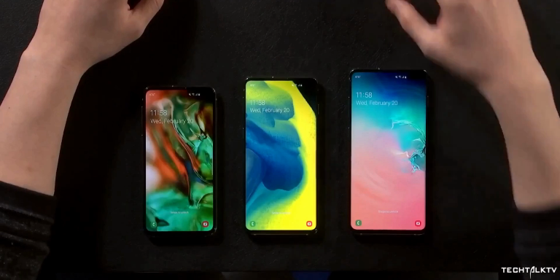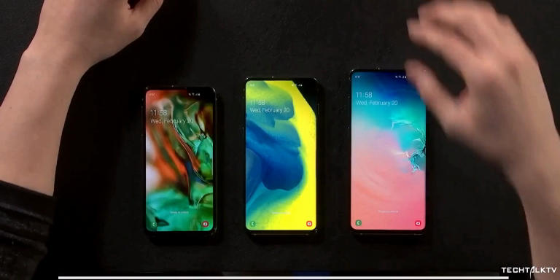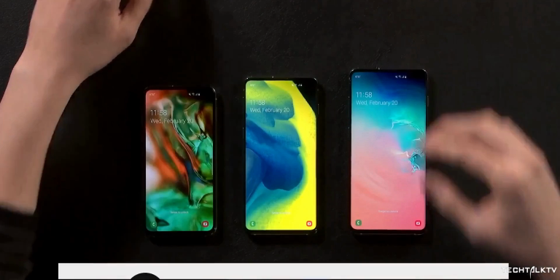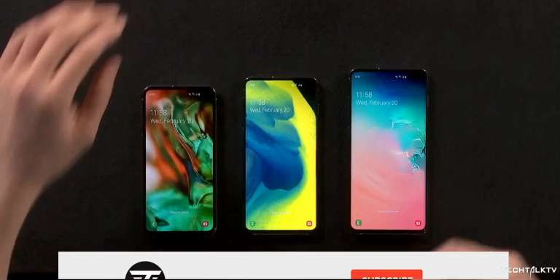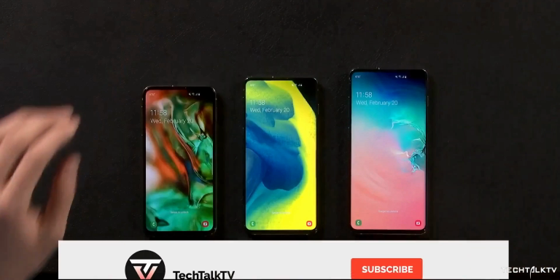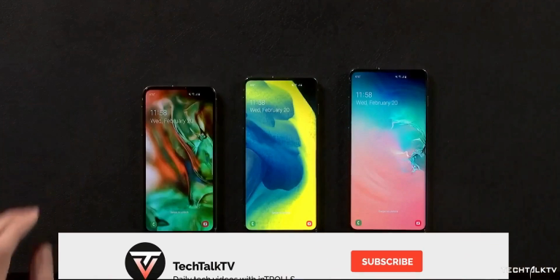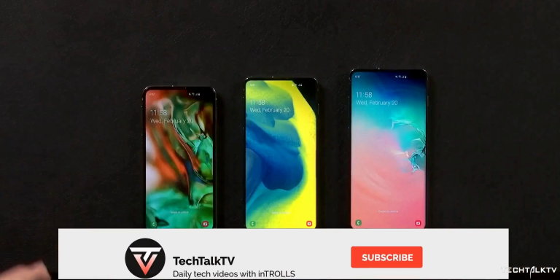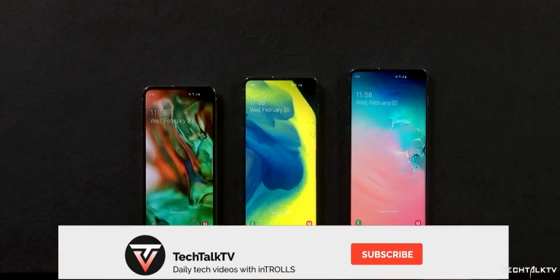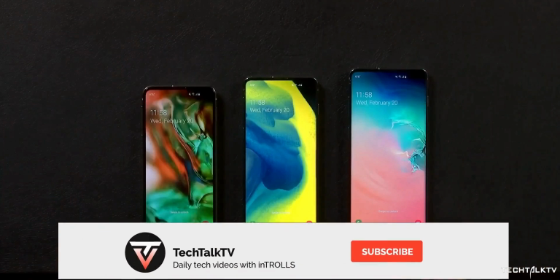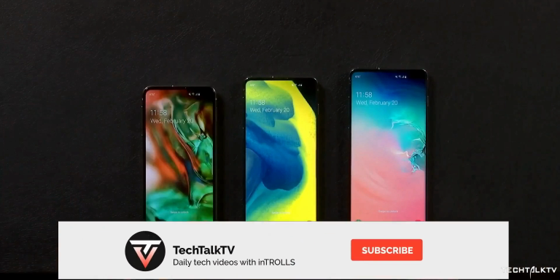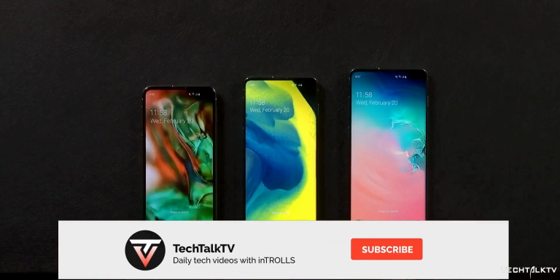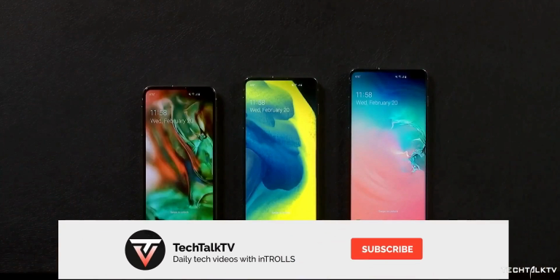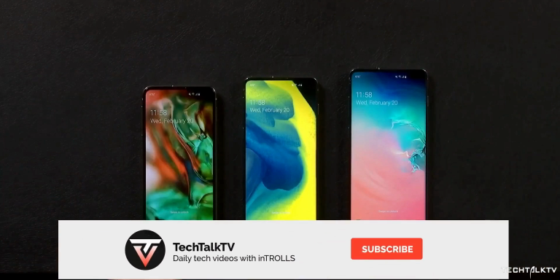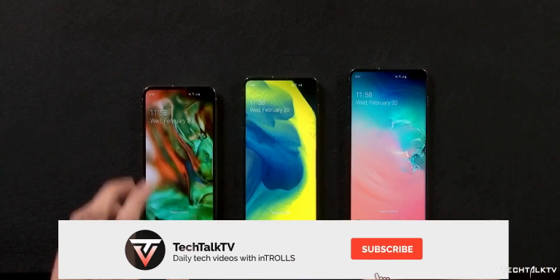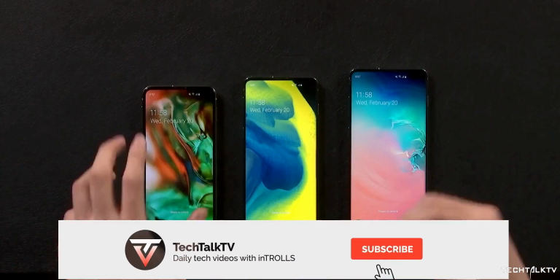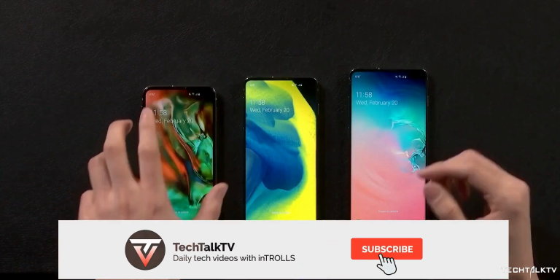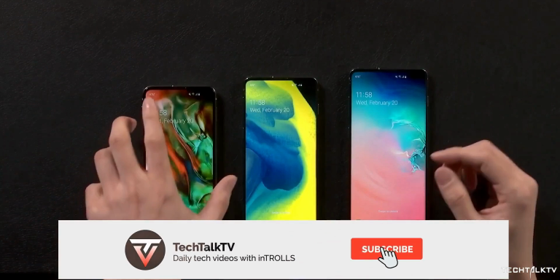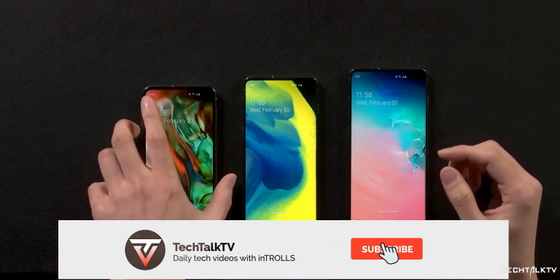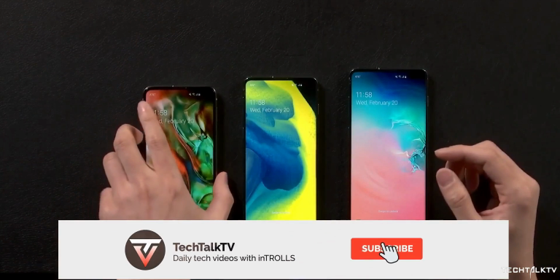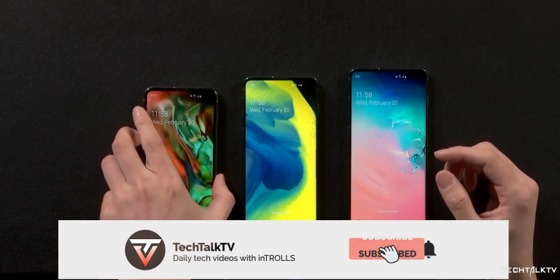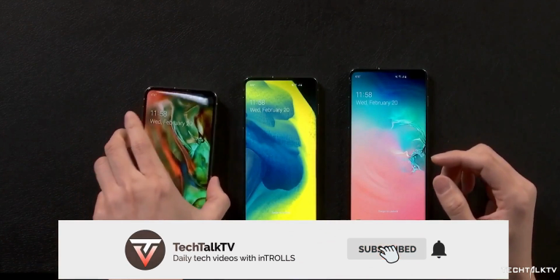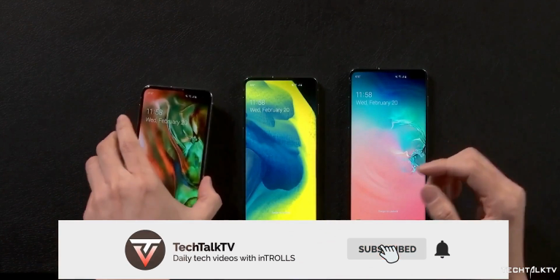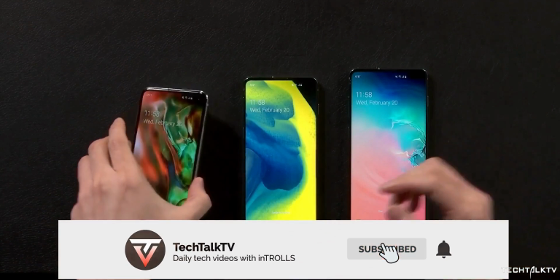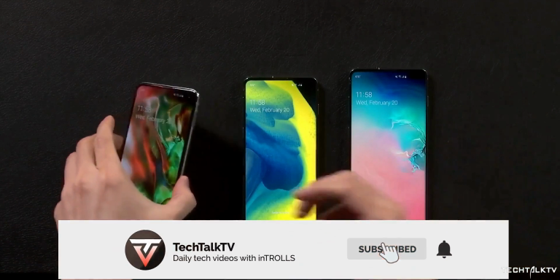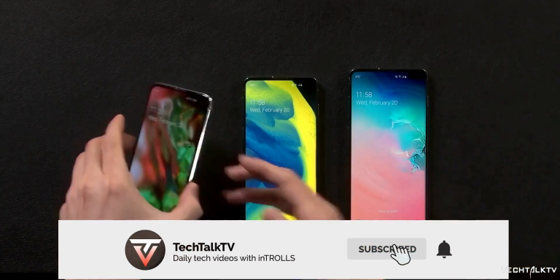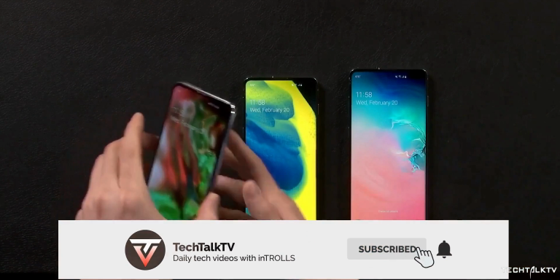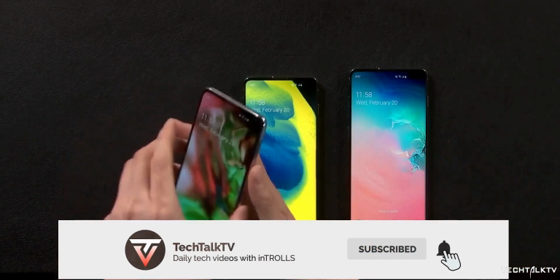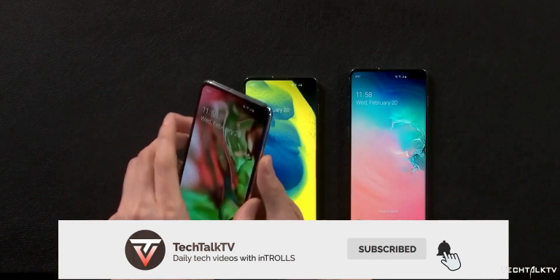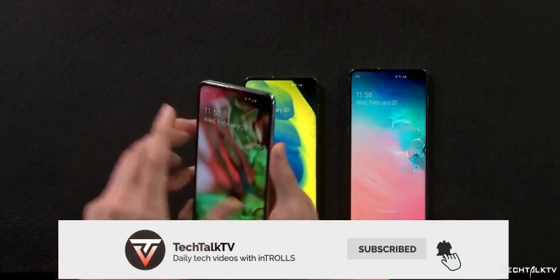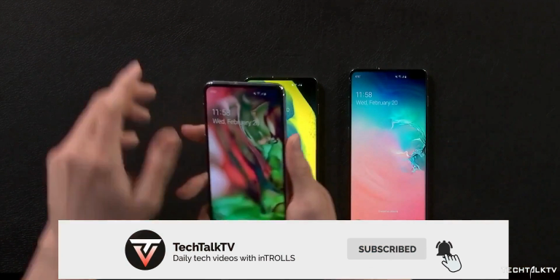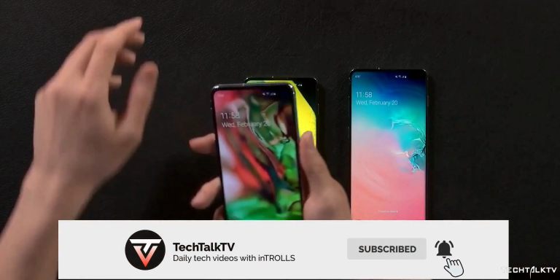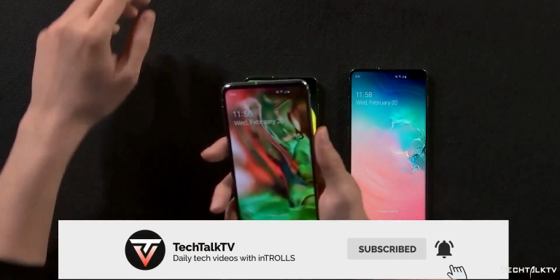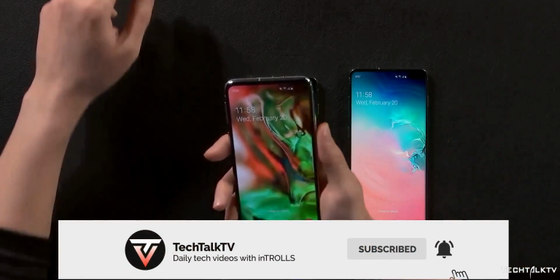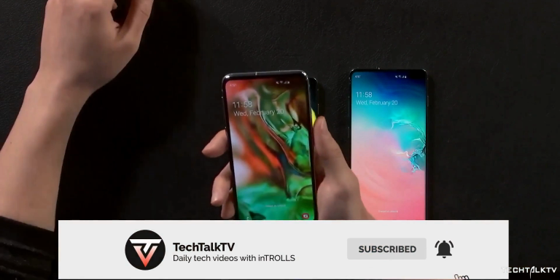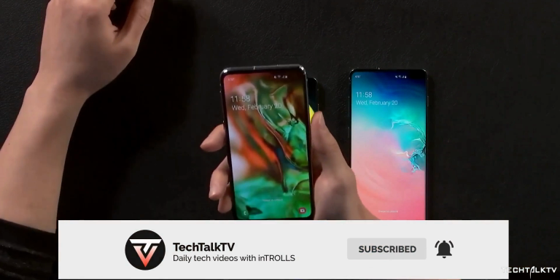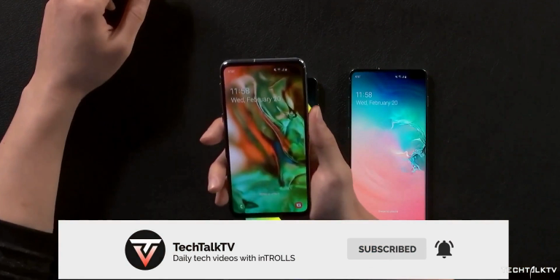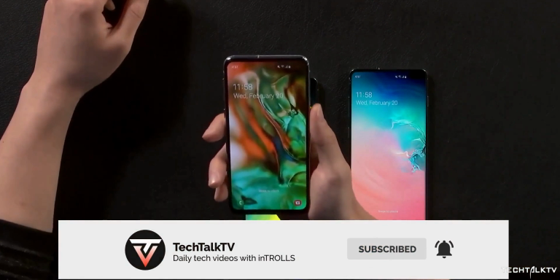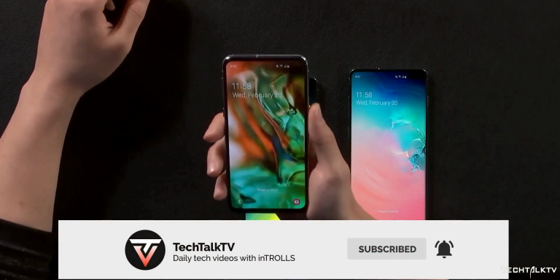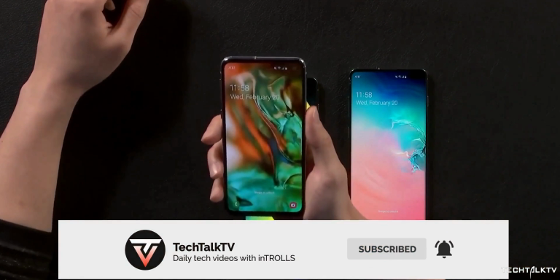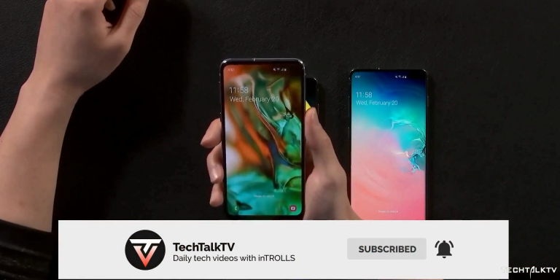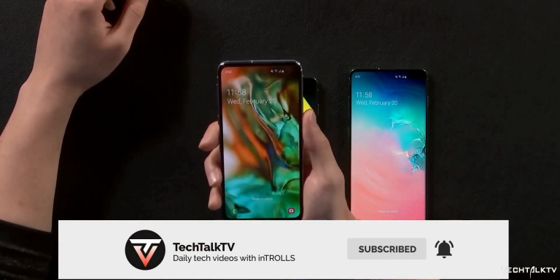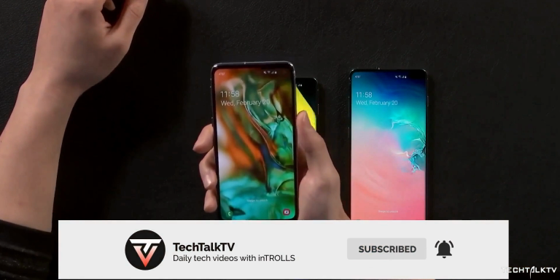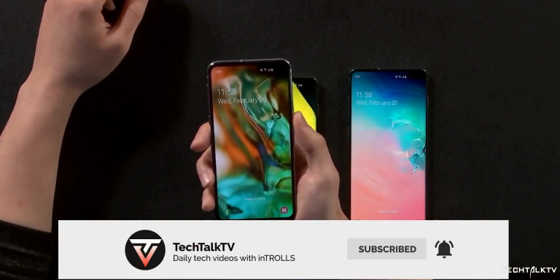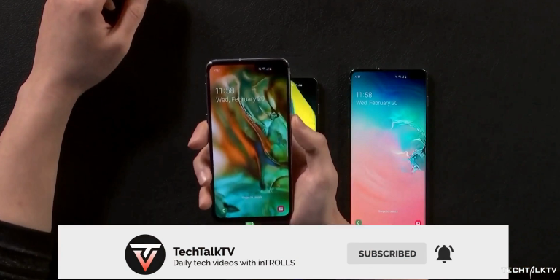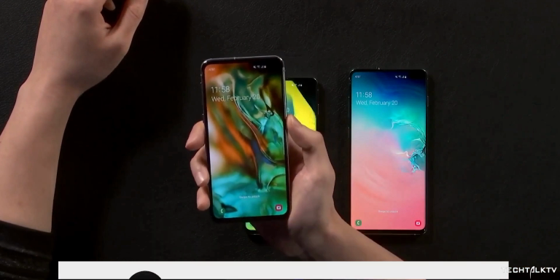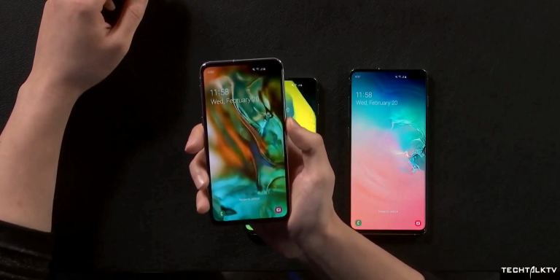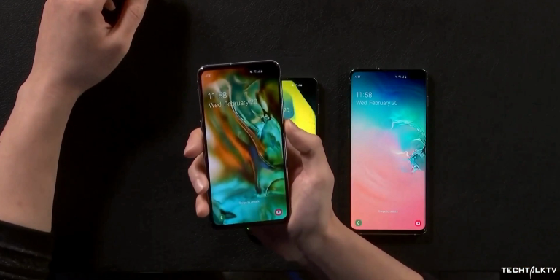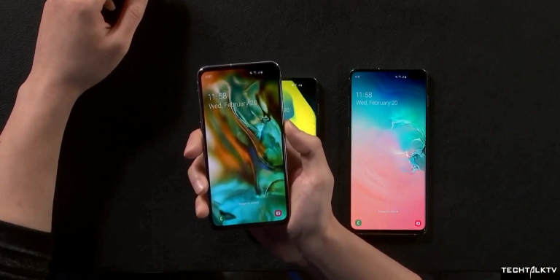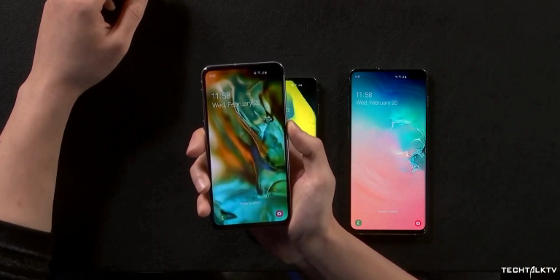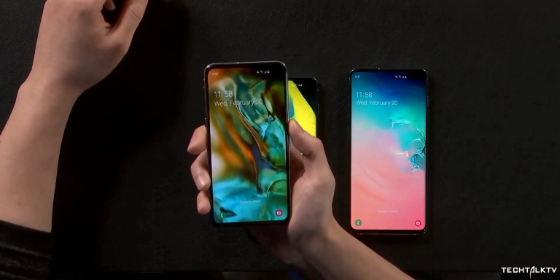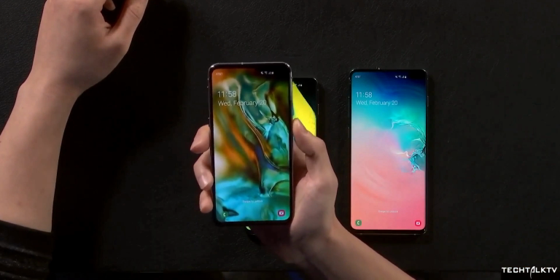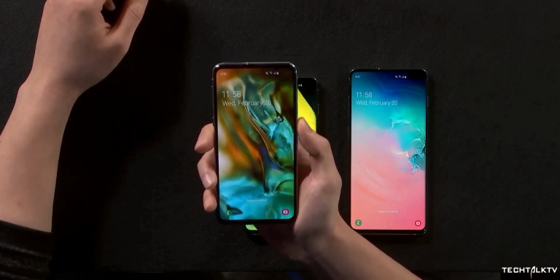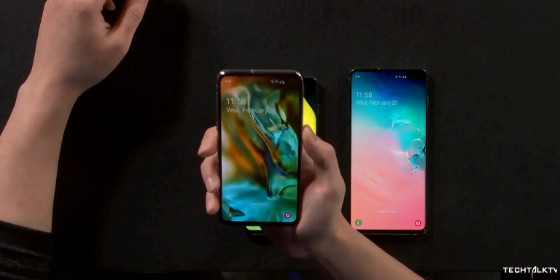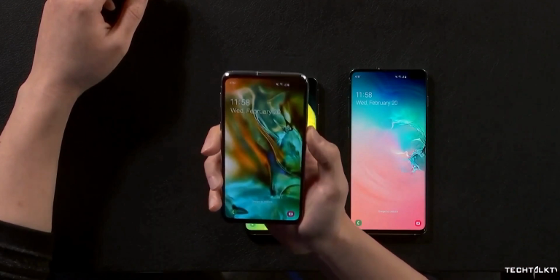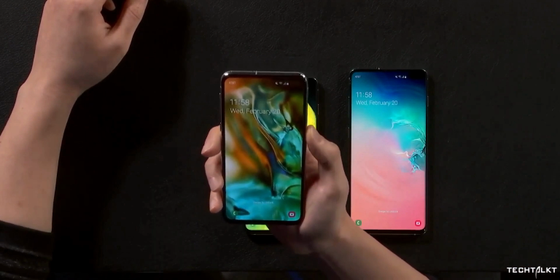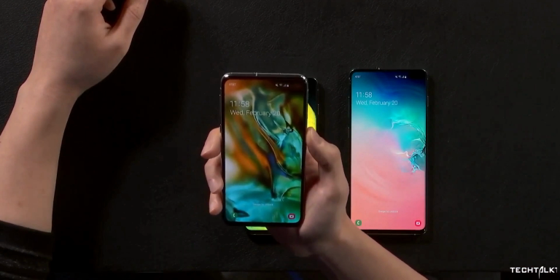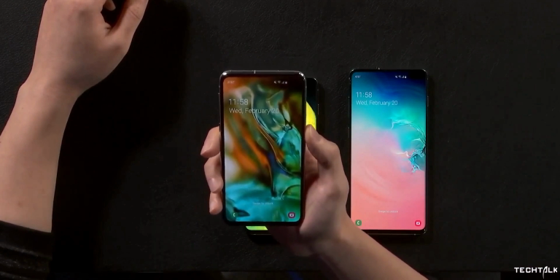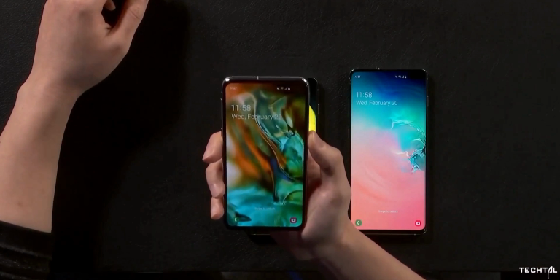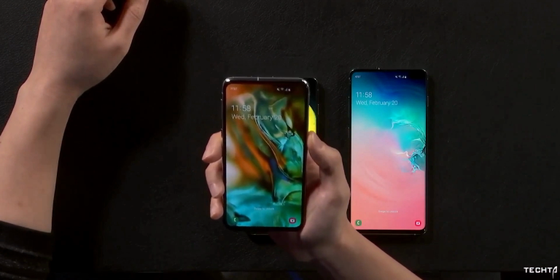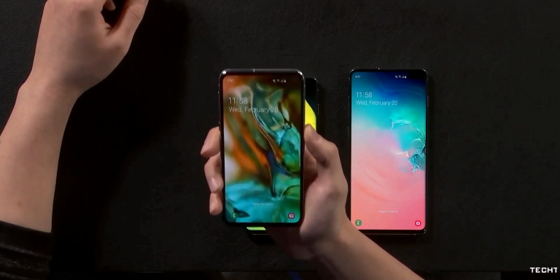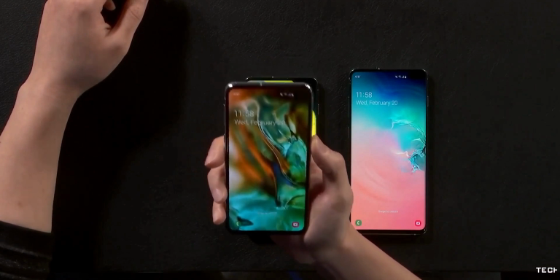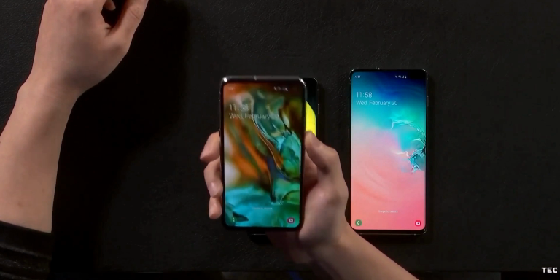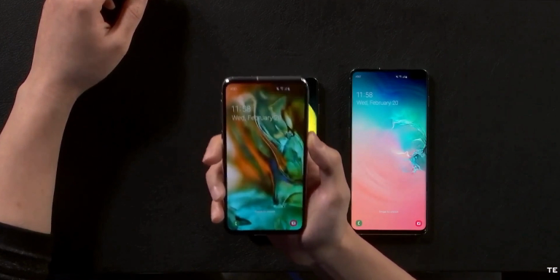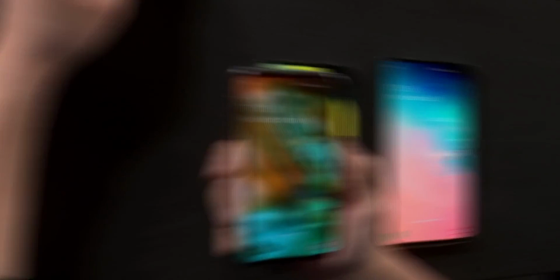For all the coverage of the Galaxy S11, do consider subscribing, and as always I'll see you tomorrow. Peace out!